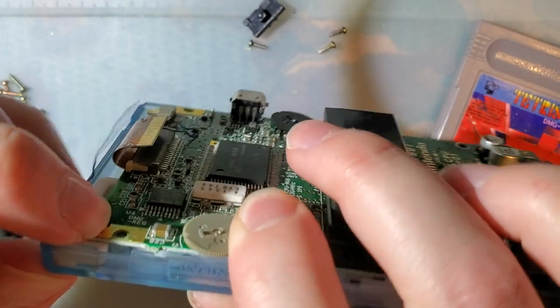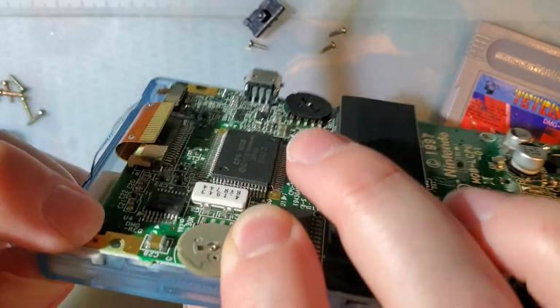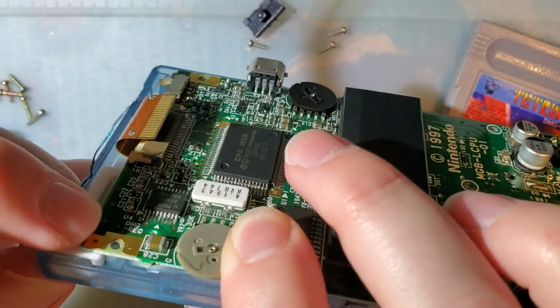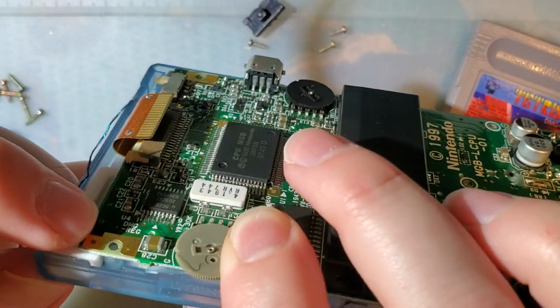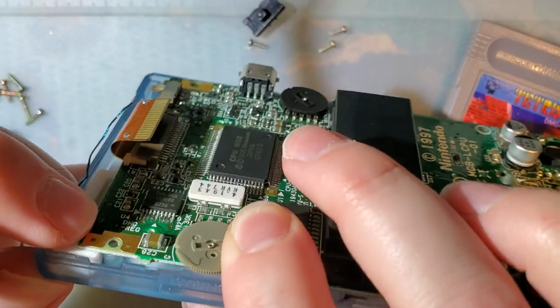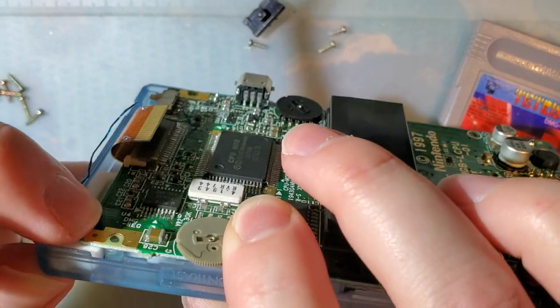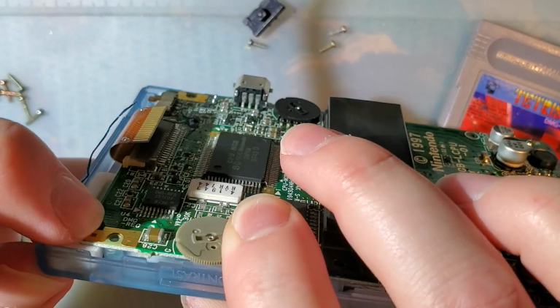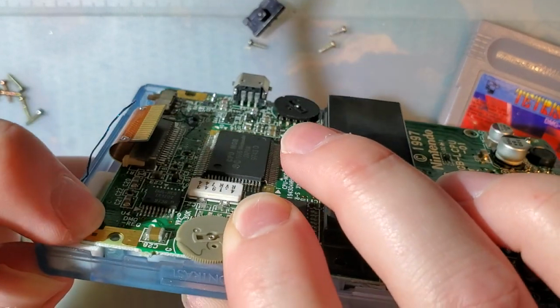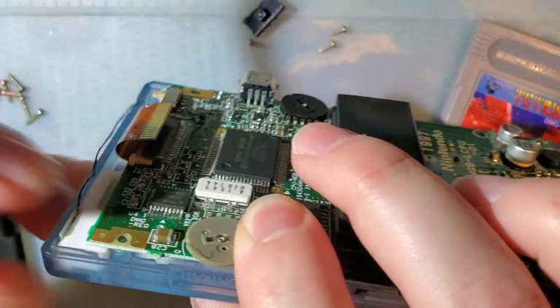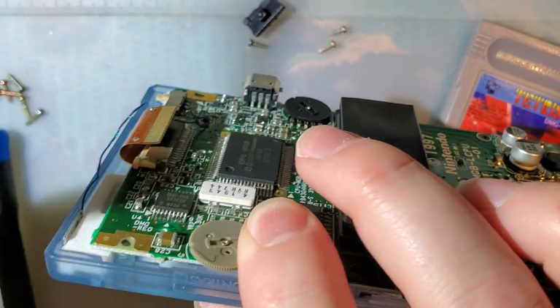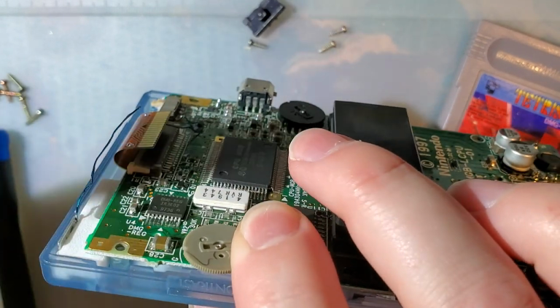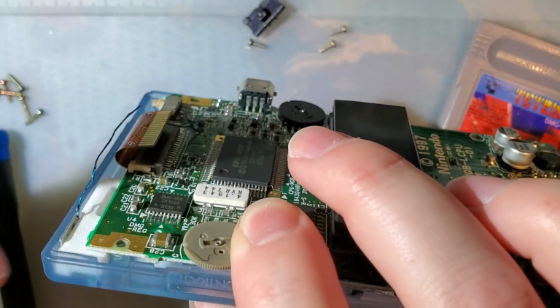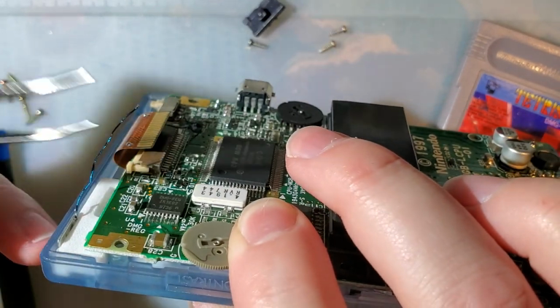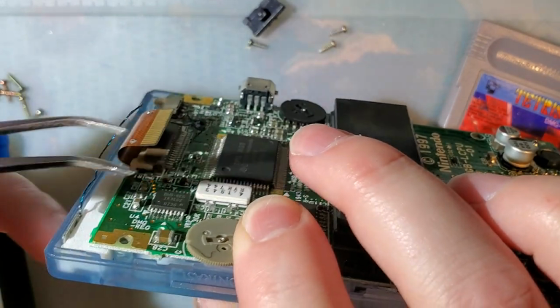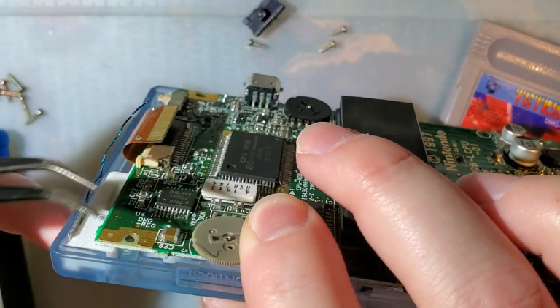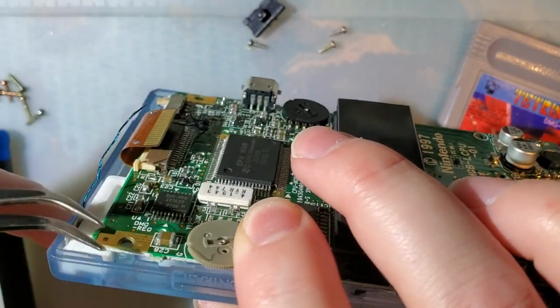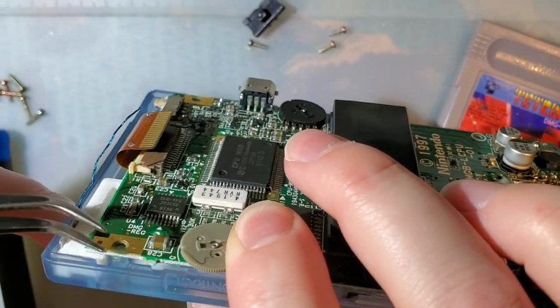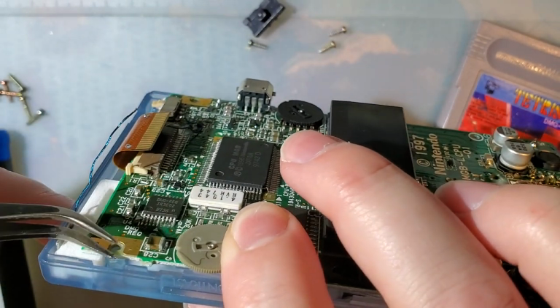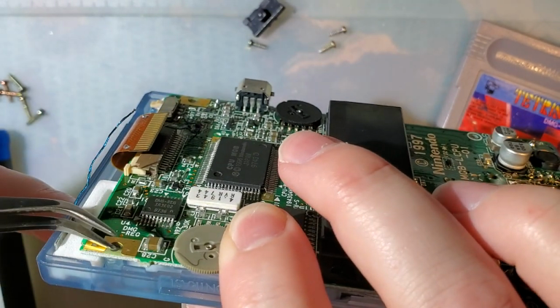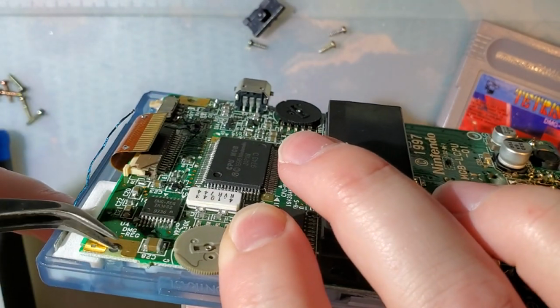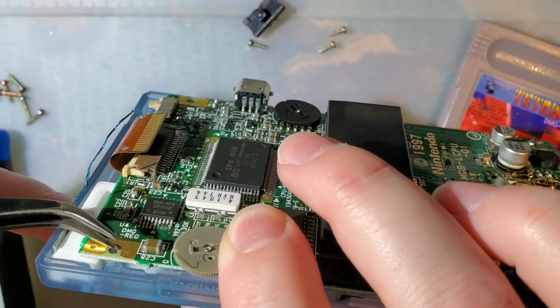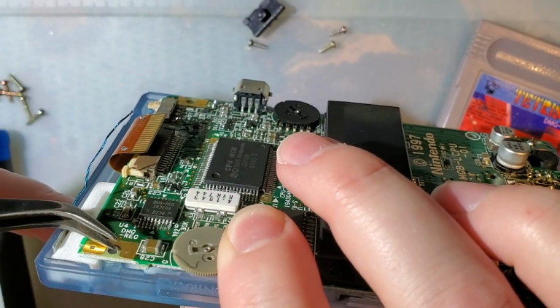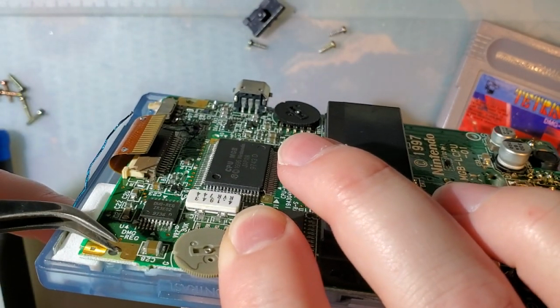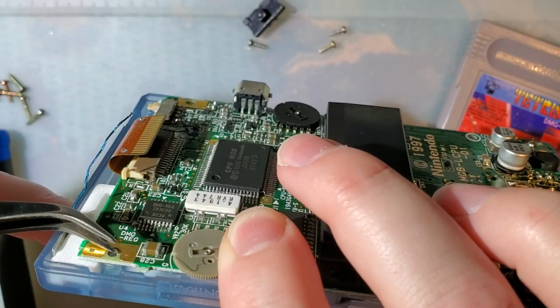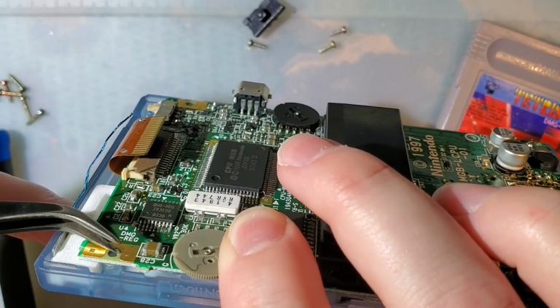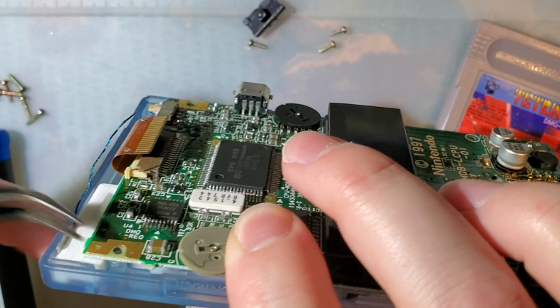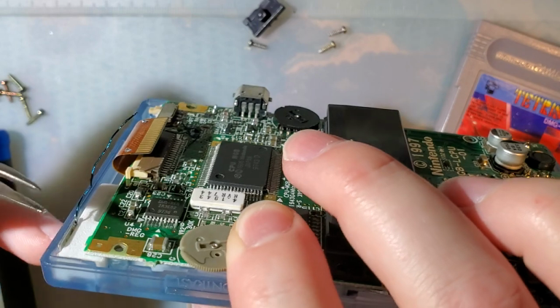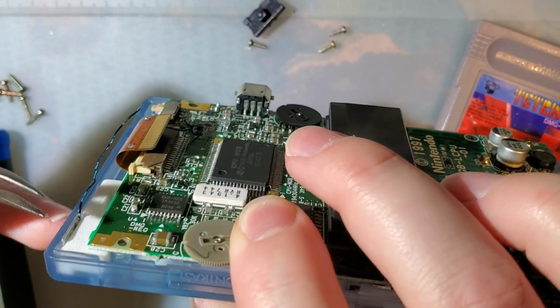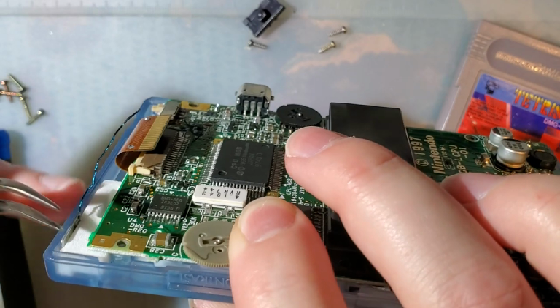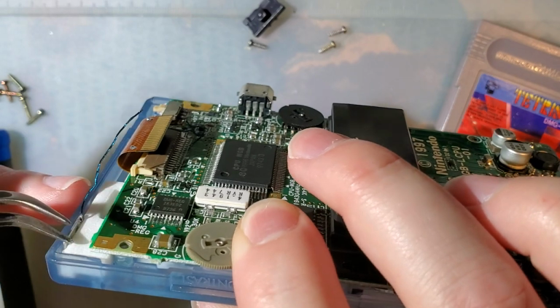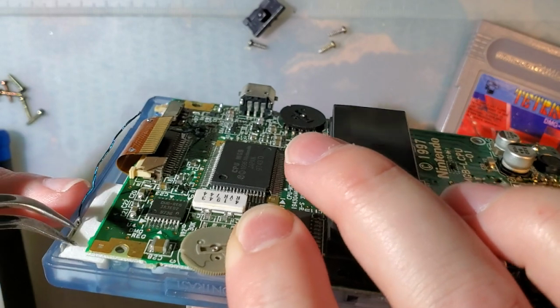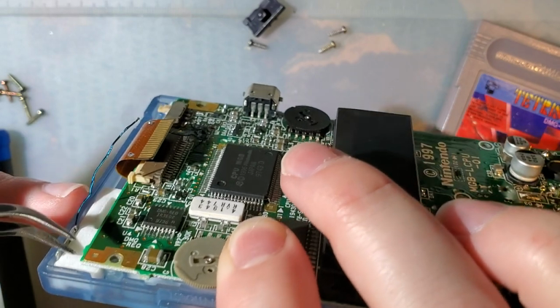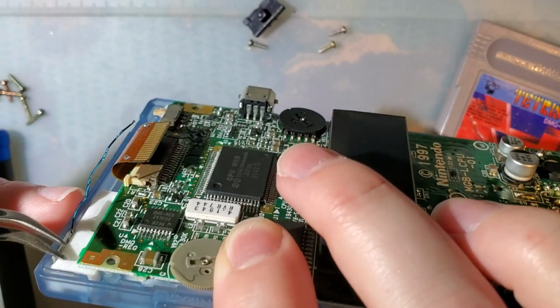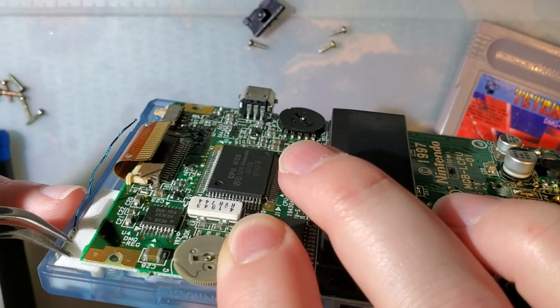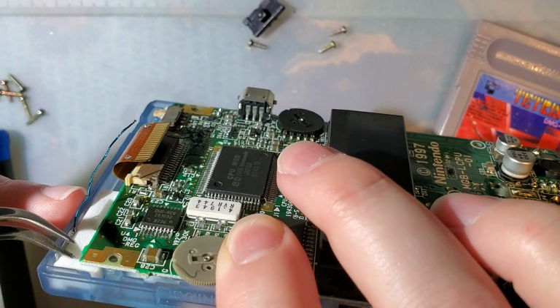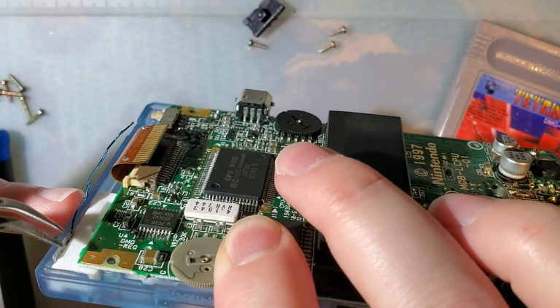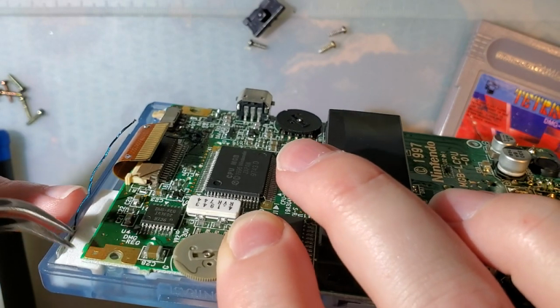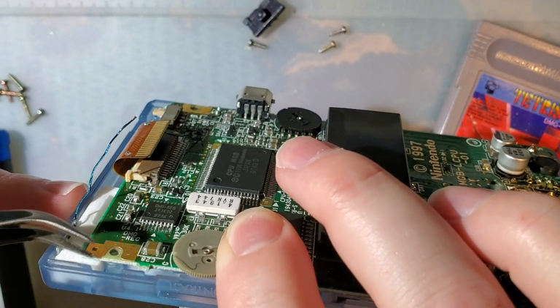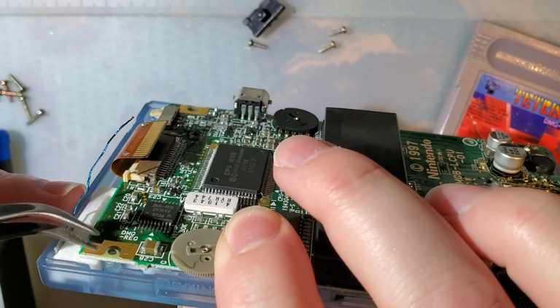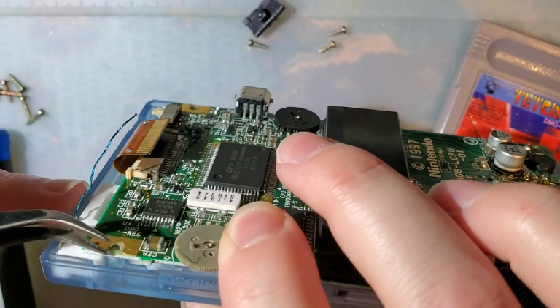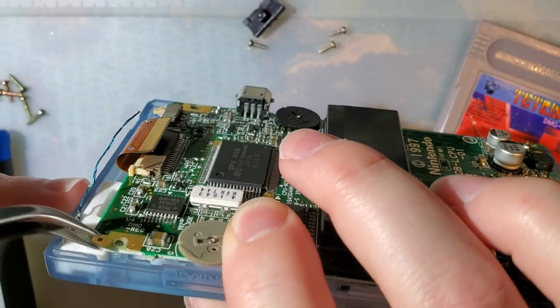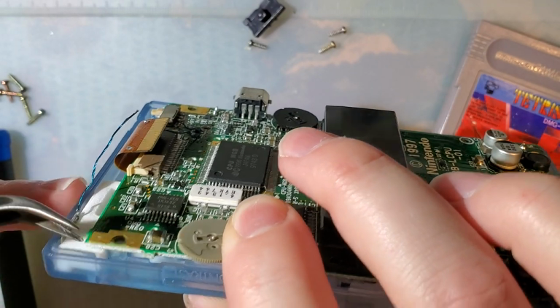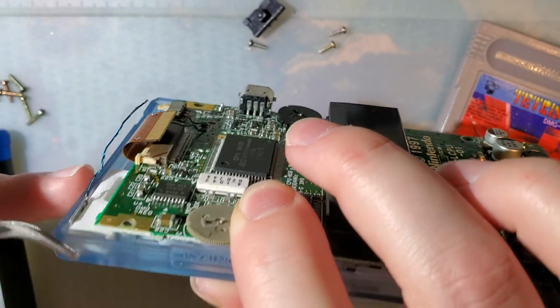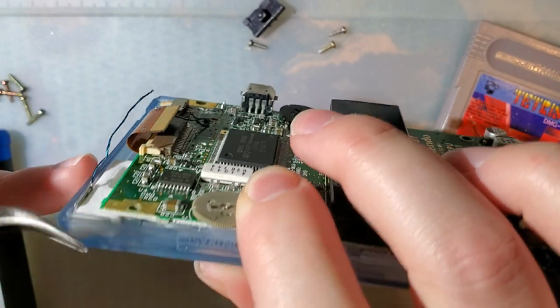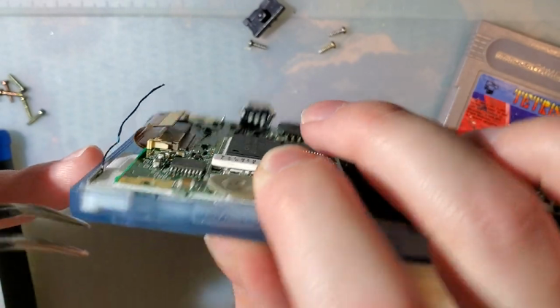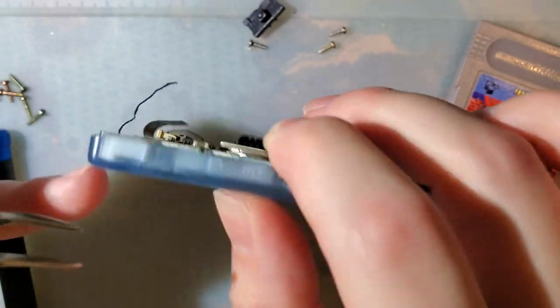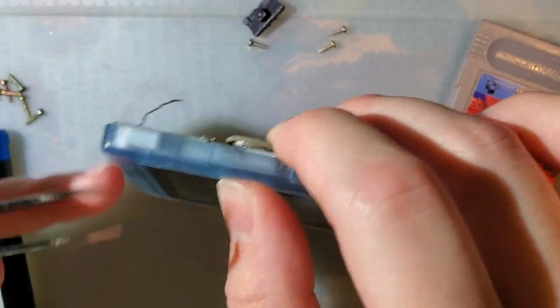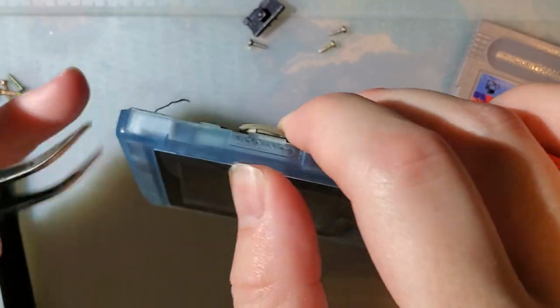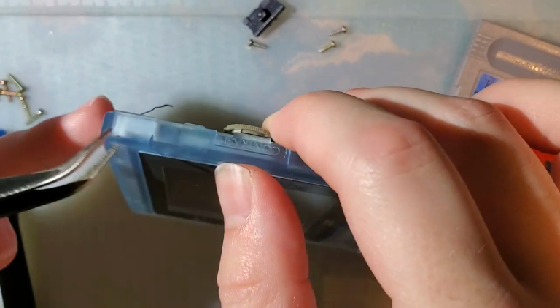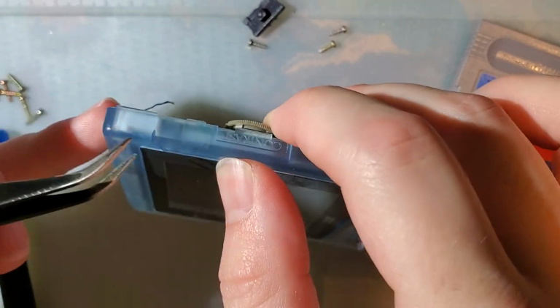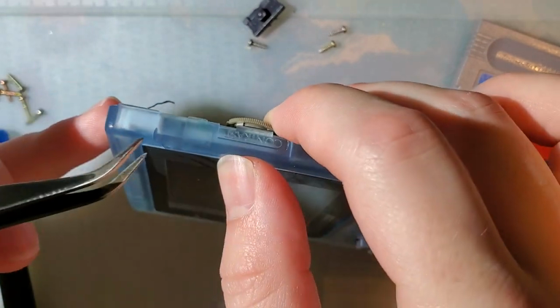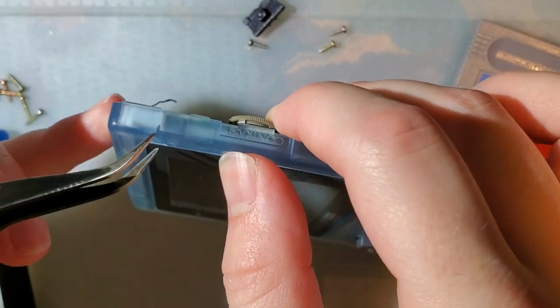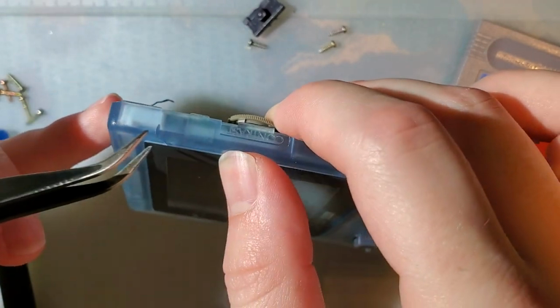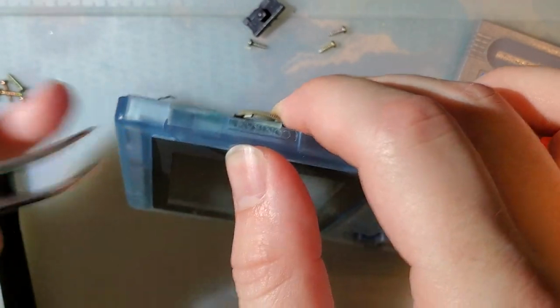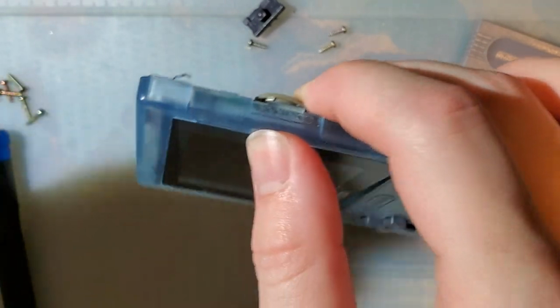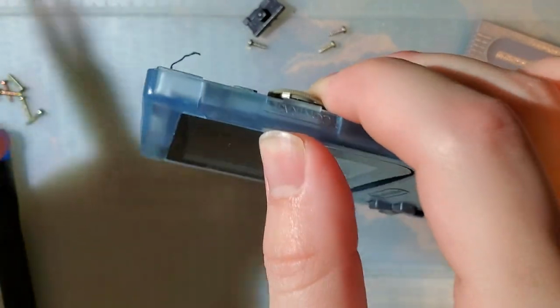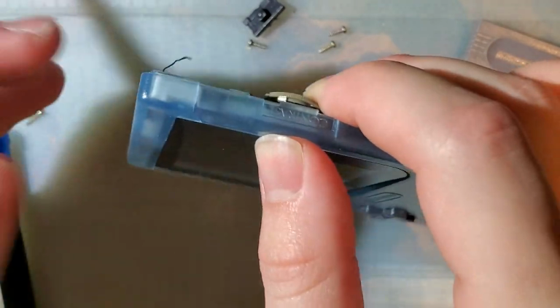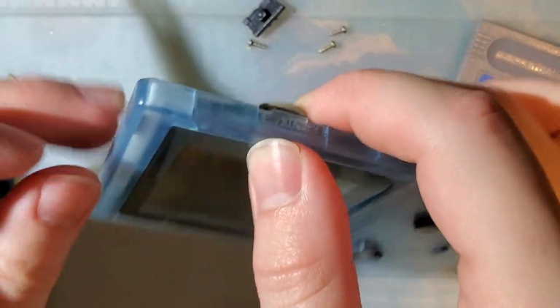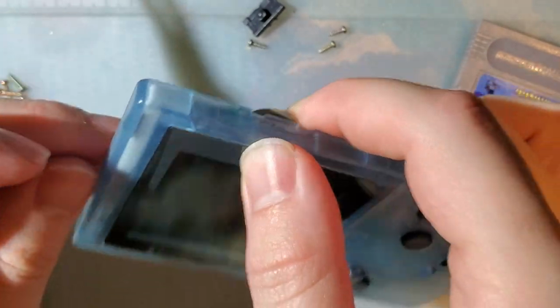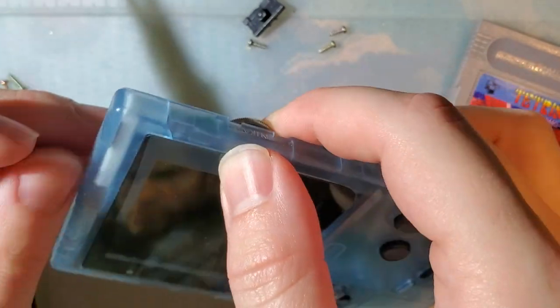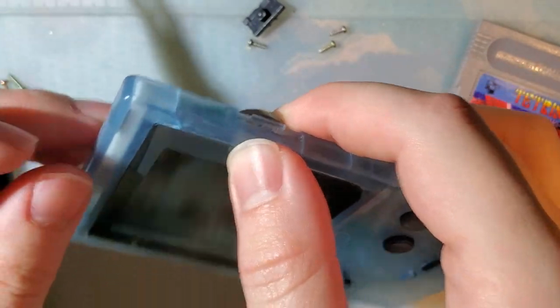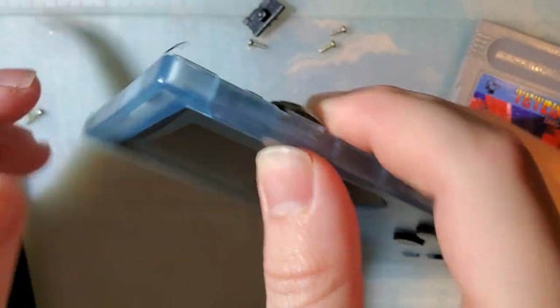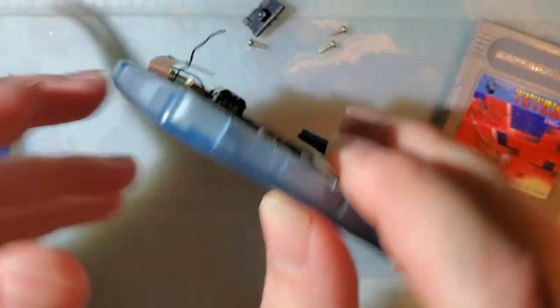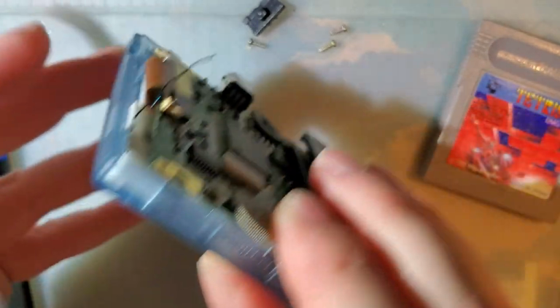I think that's what my problem was — just tightening the screw down tweaked it enough to crack it right there.